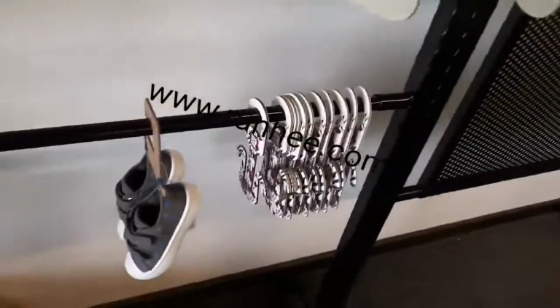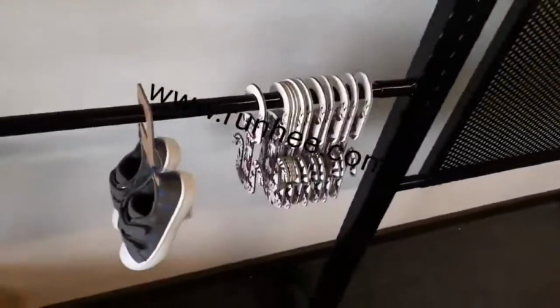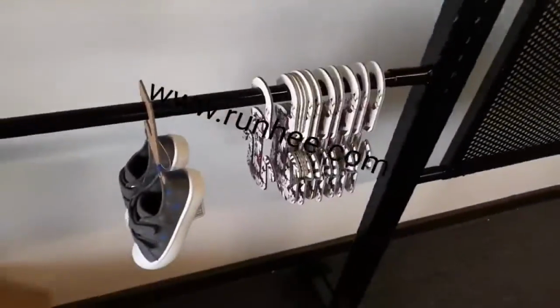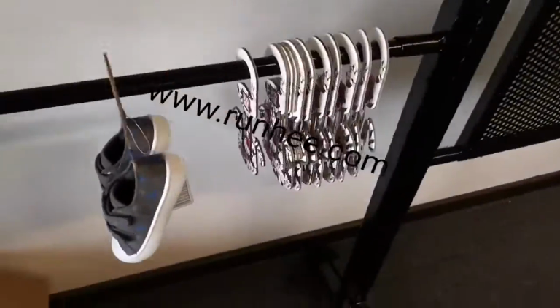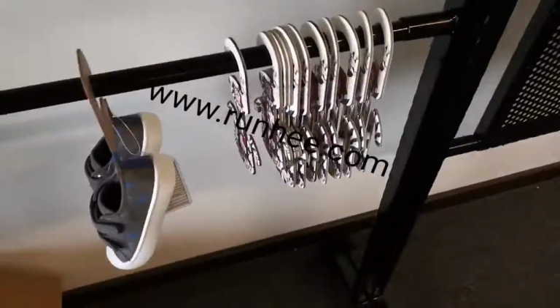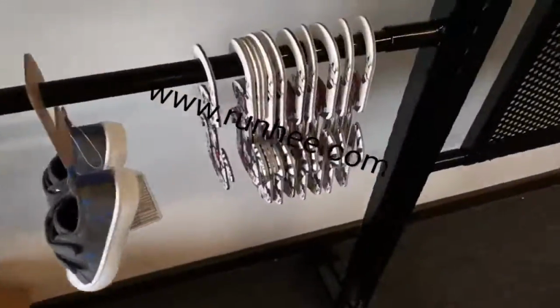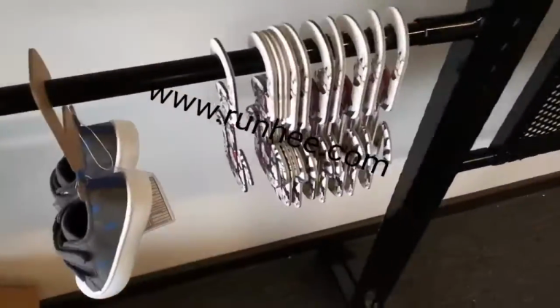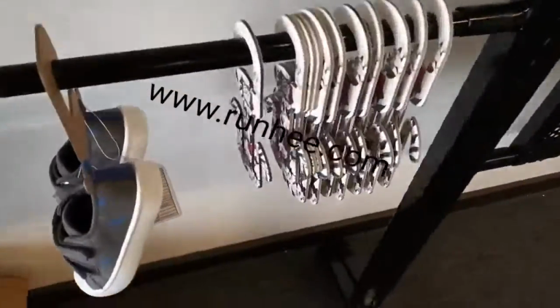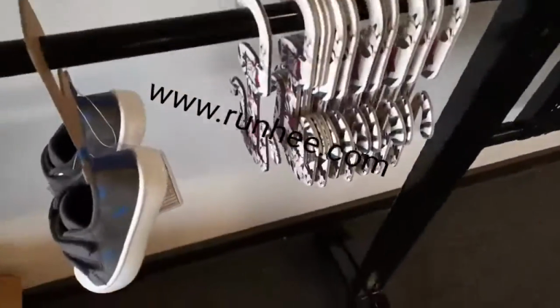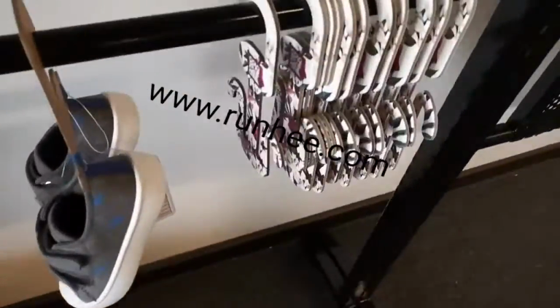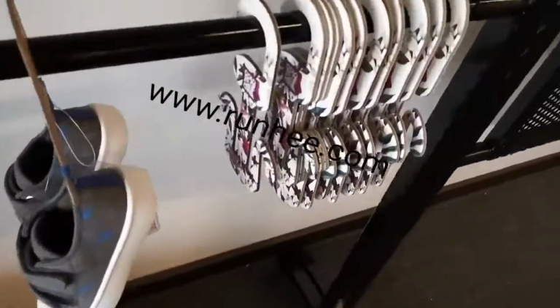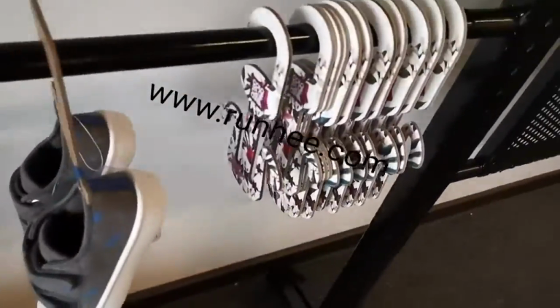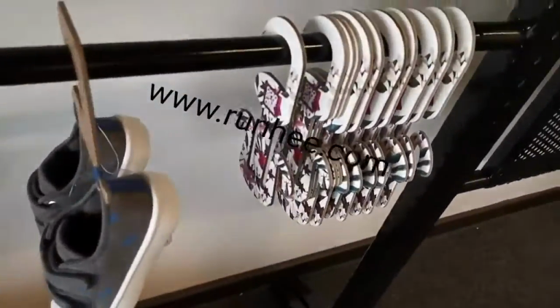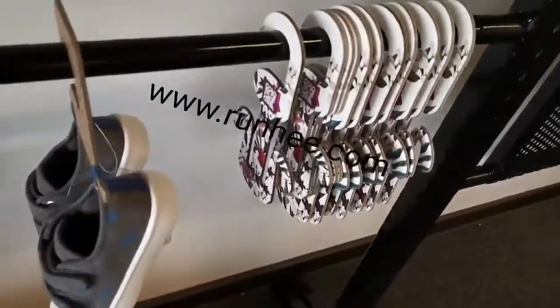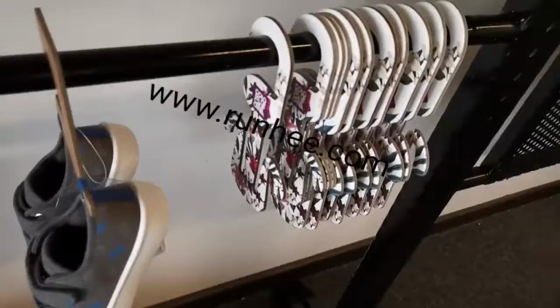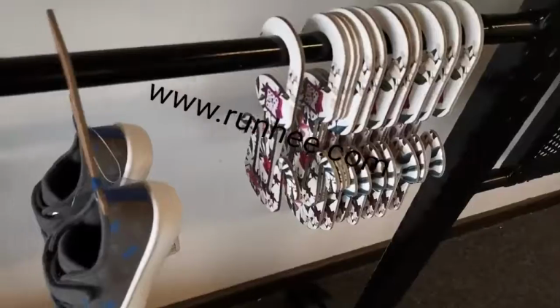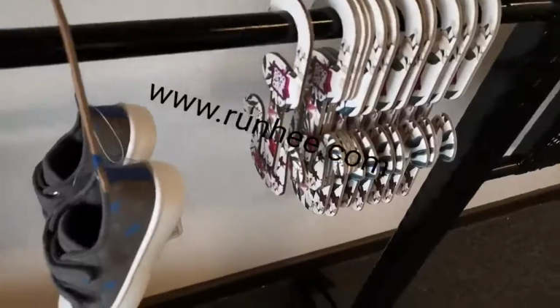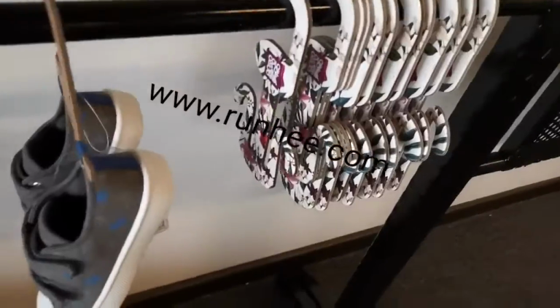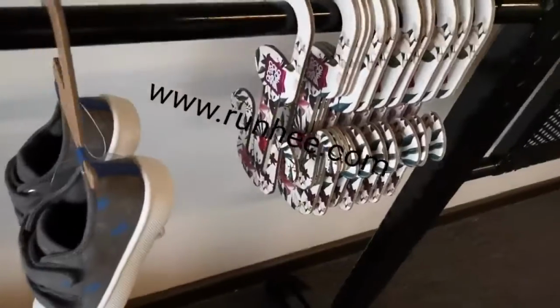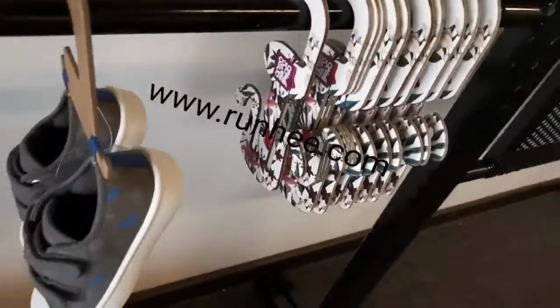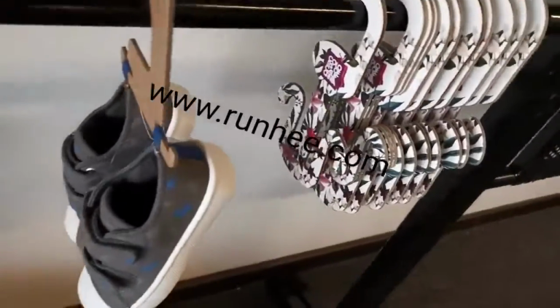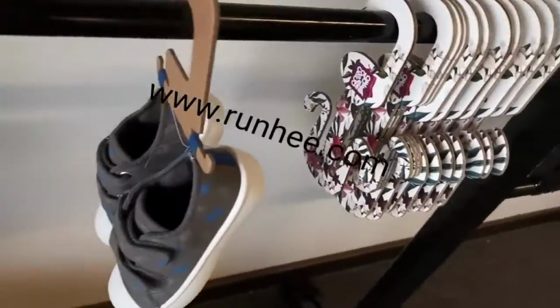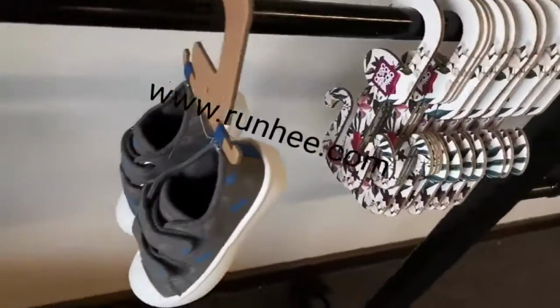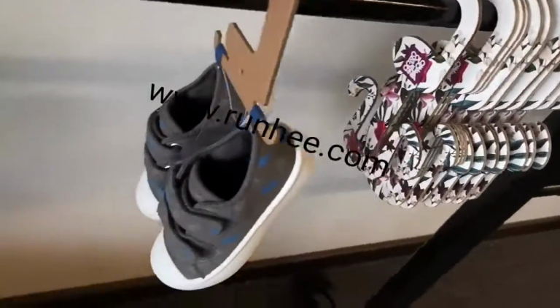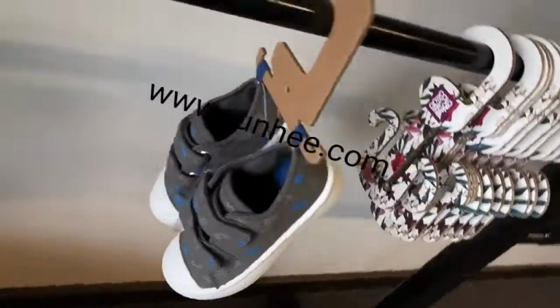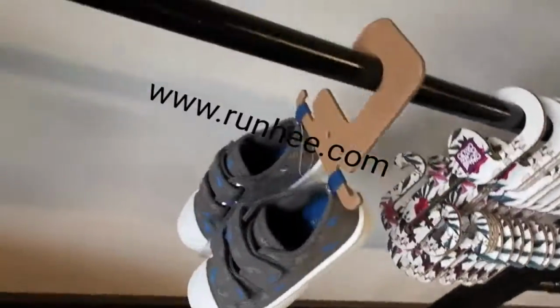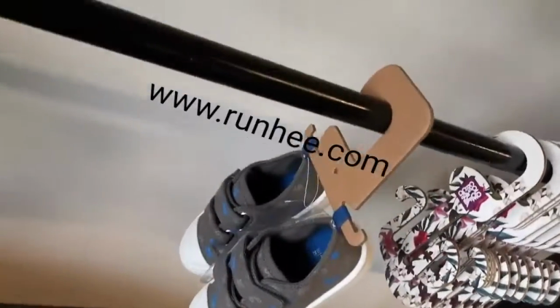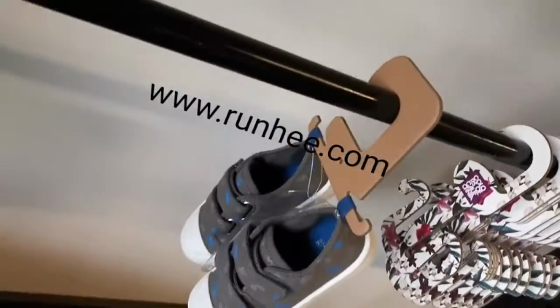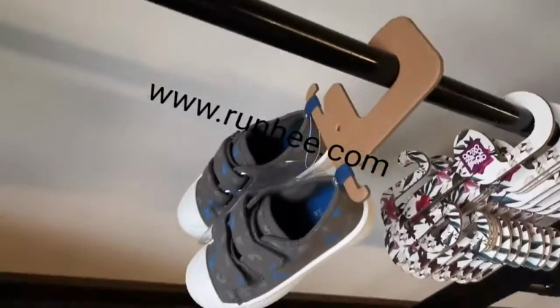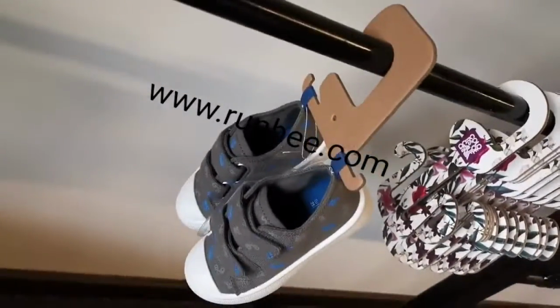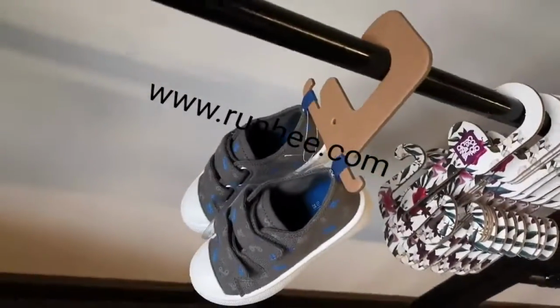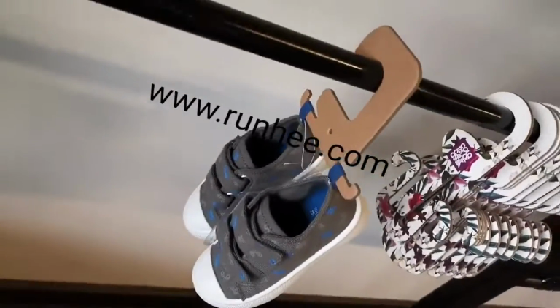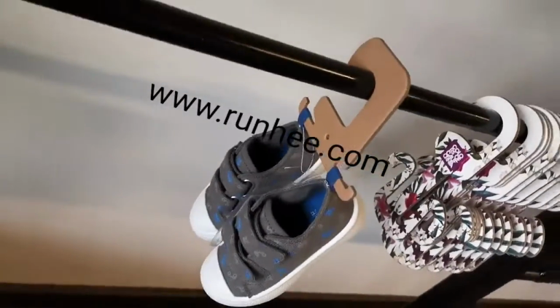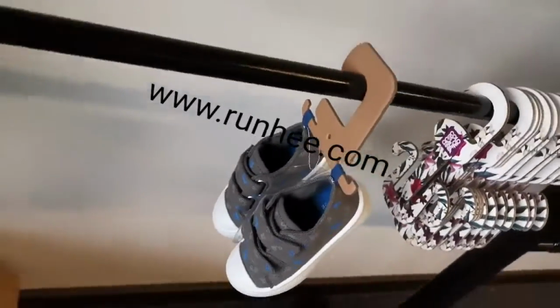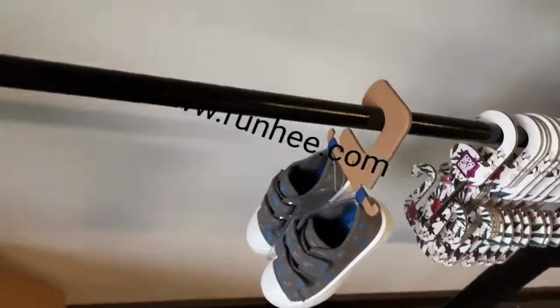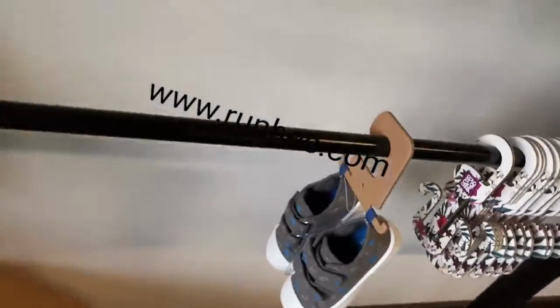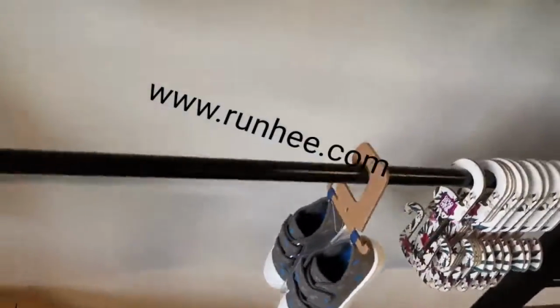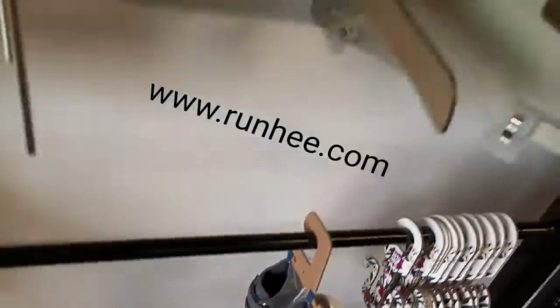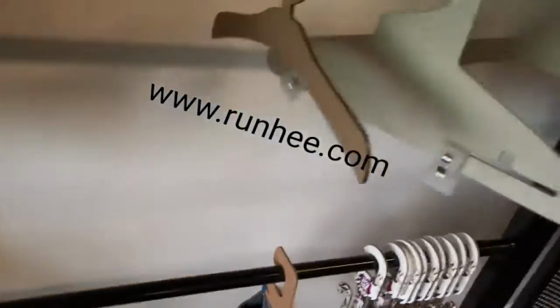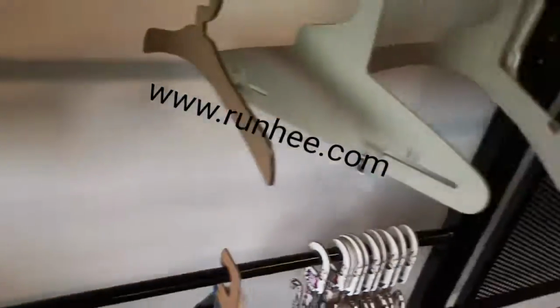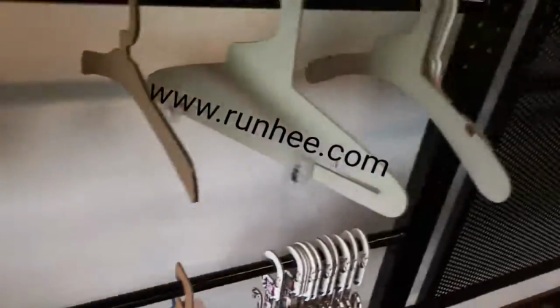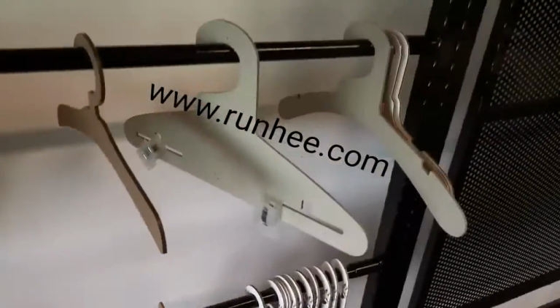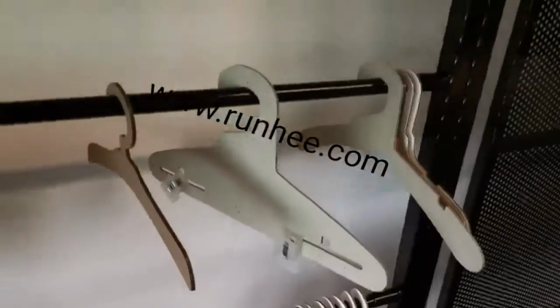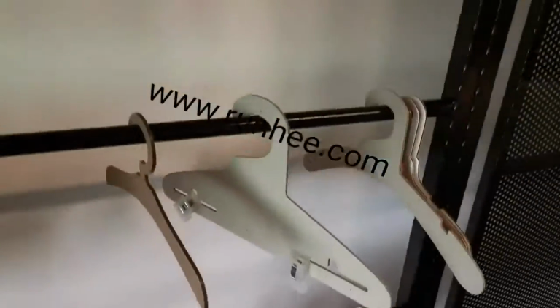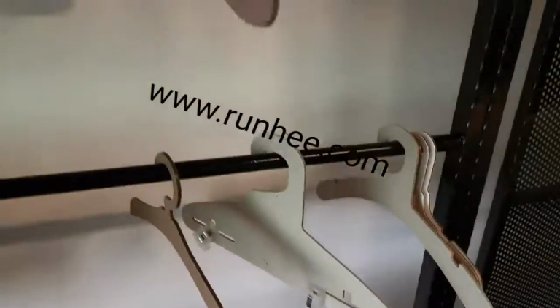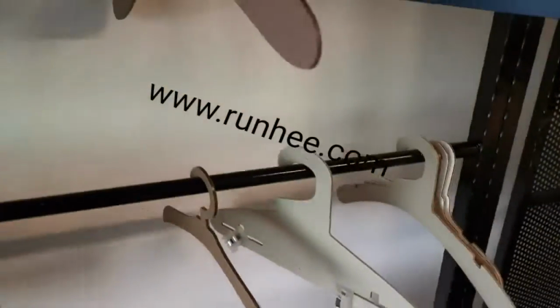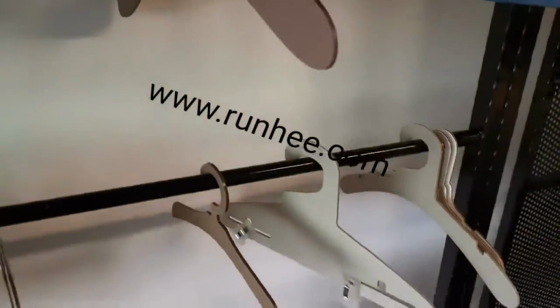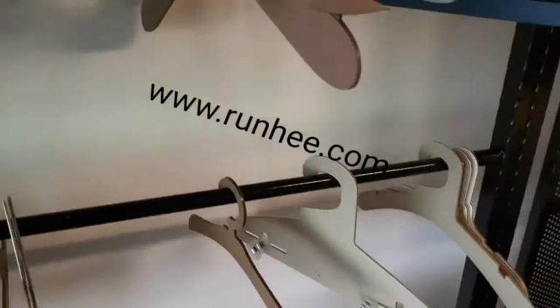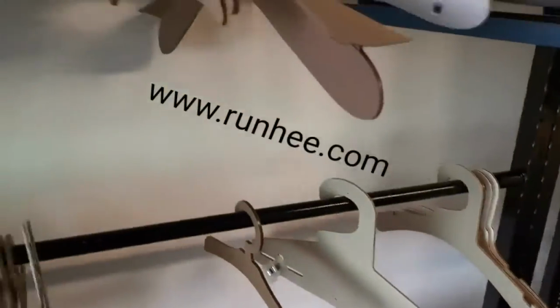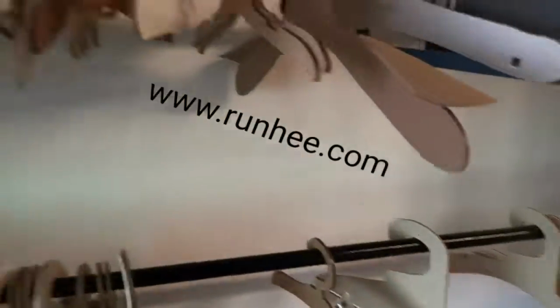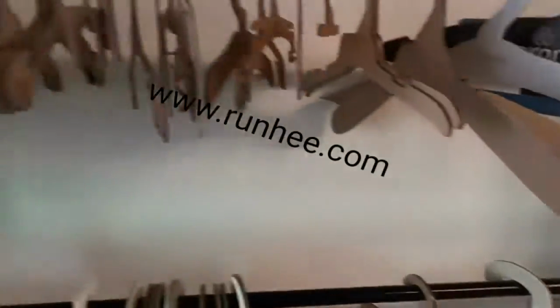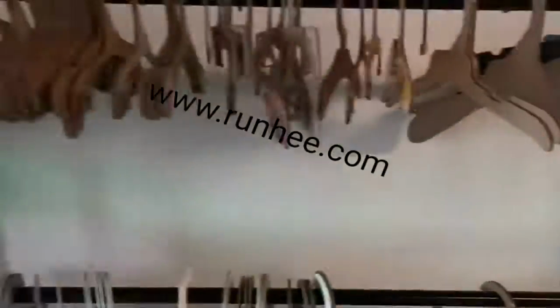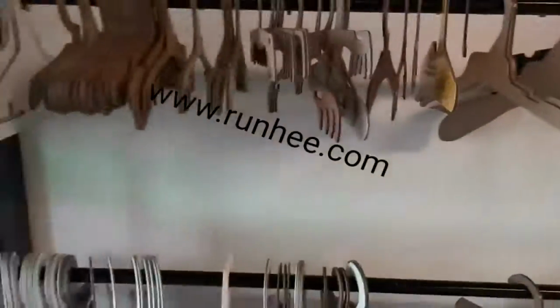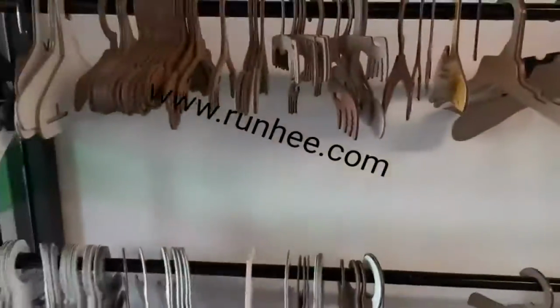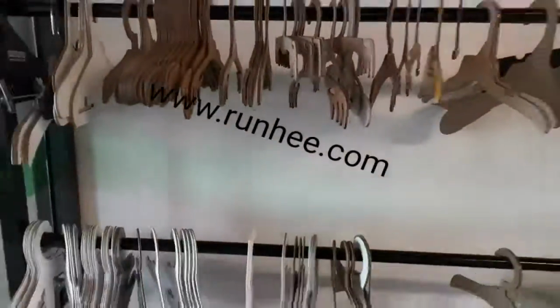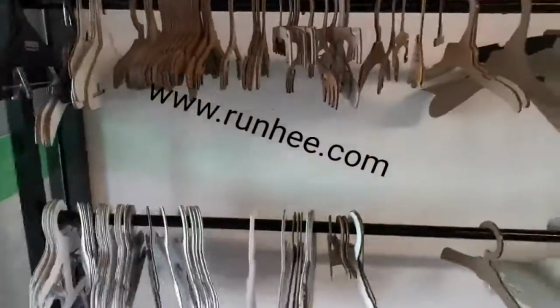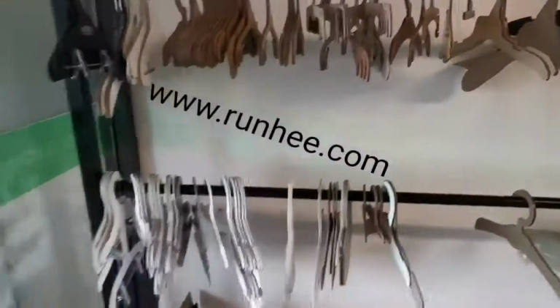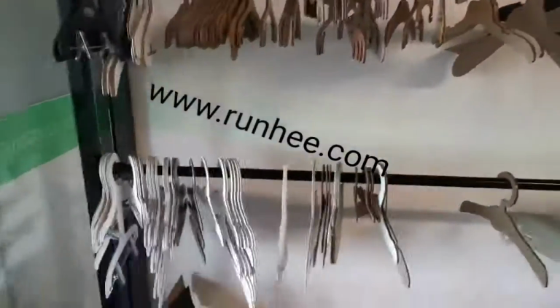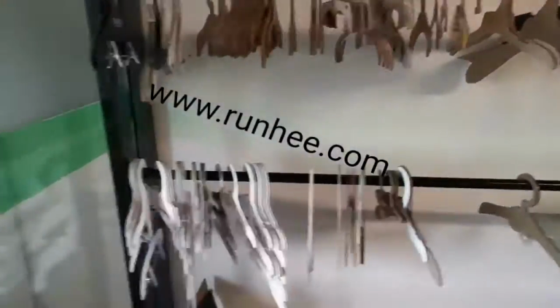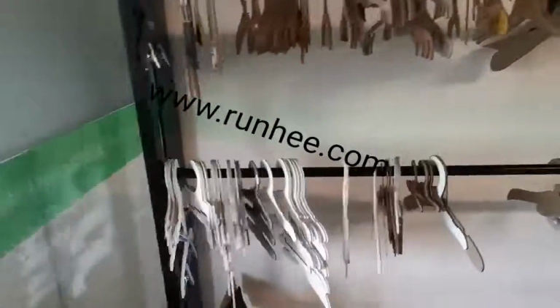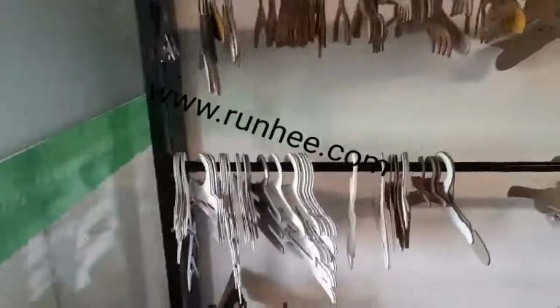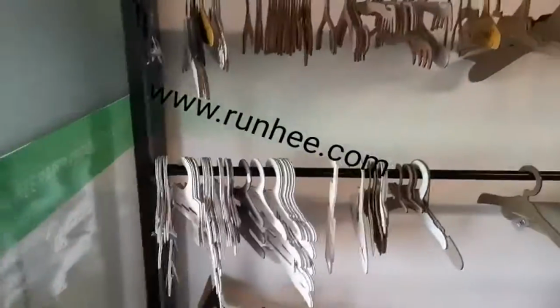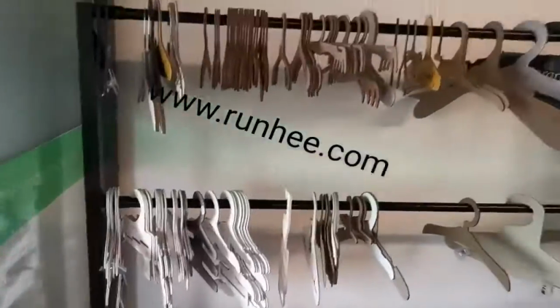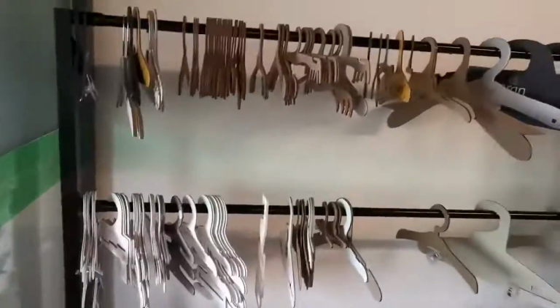These ones are shoes hooks. Pretty cool, right?